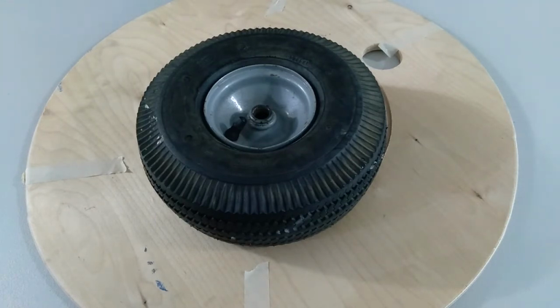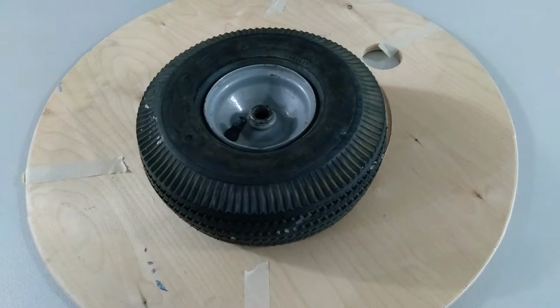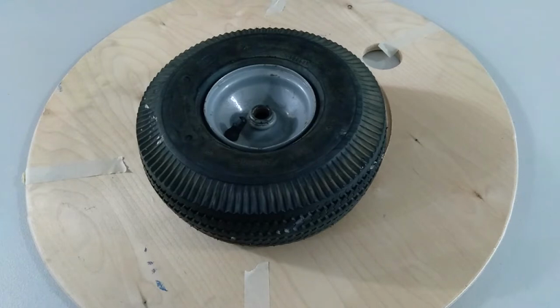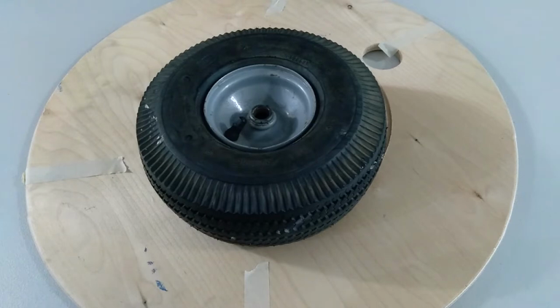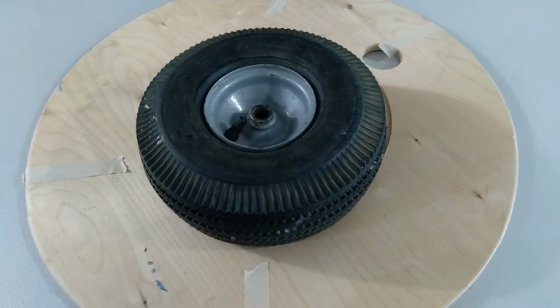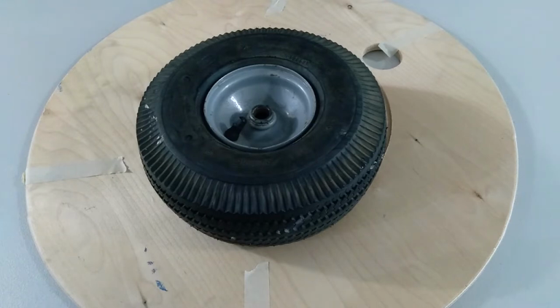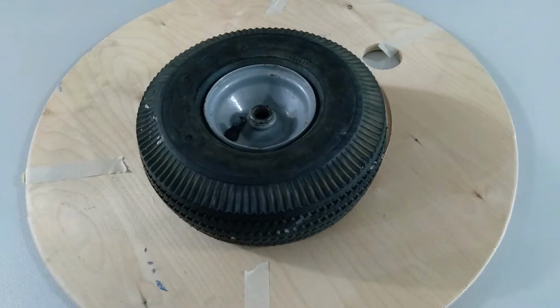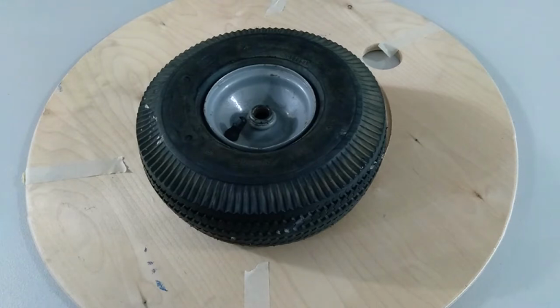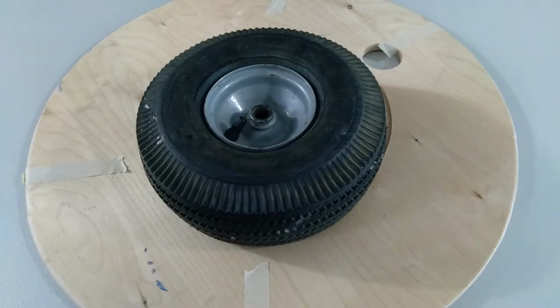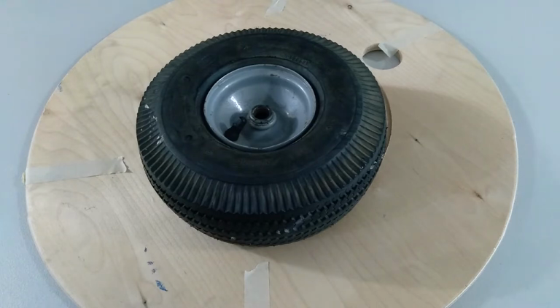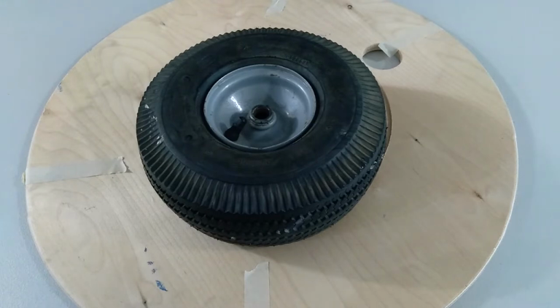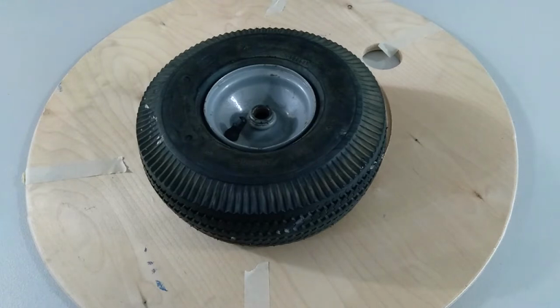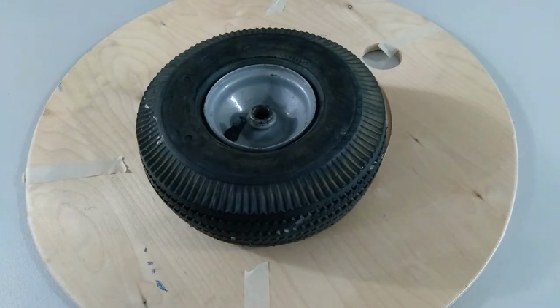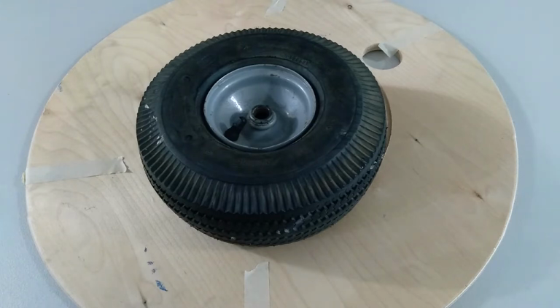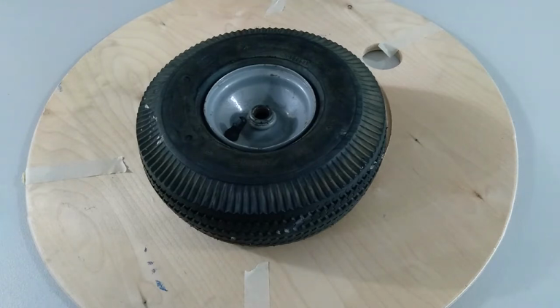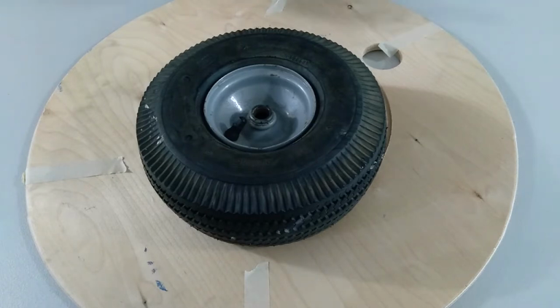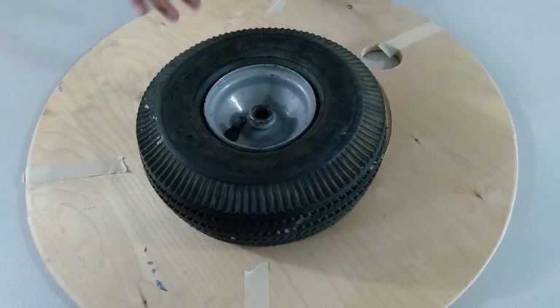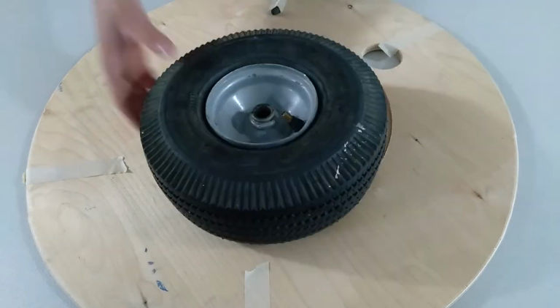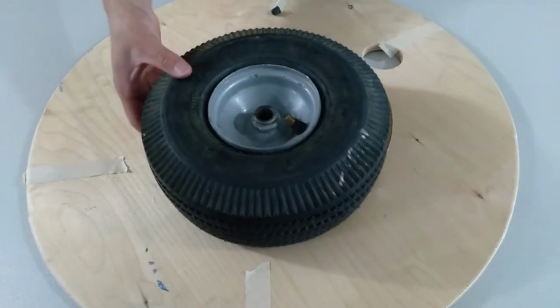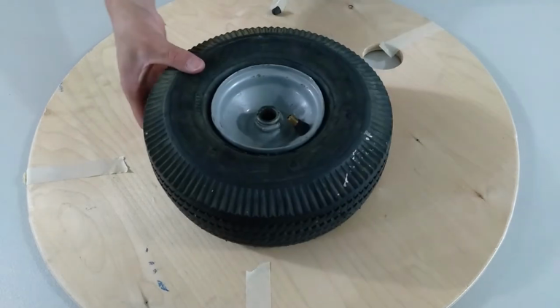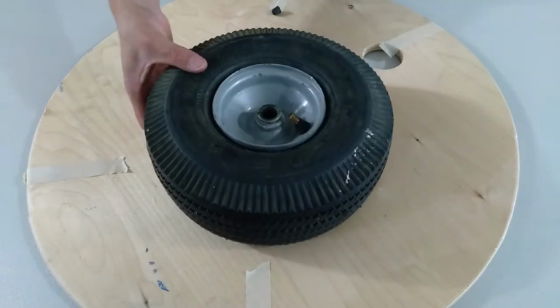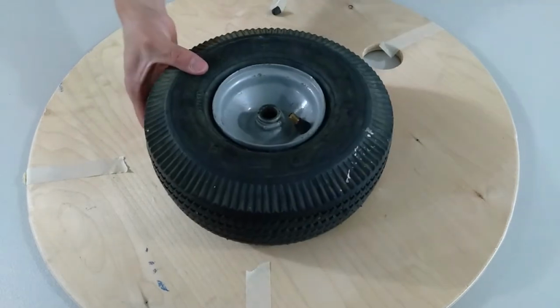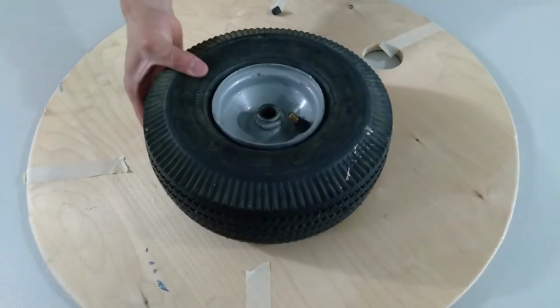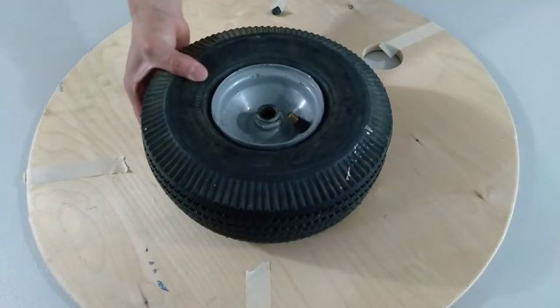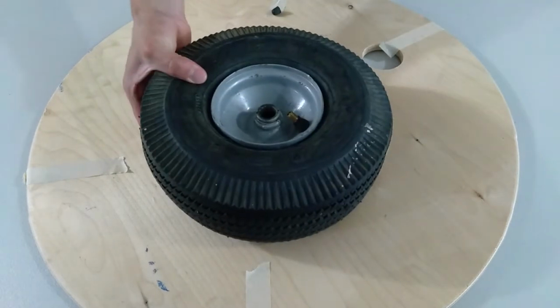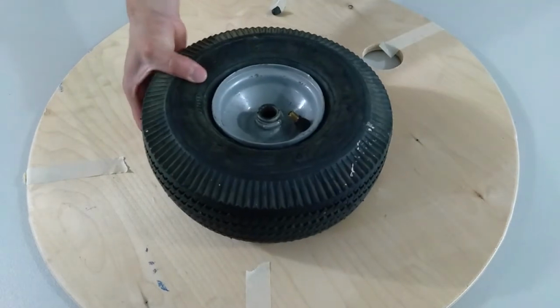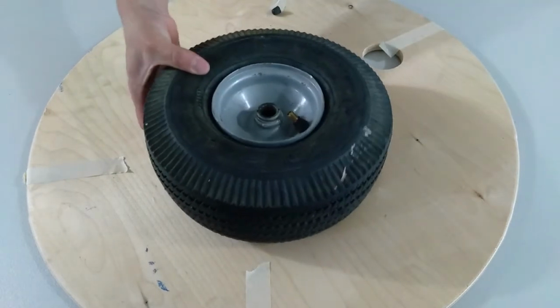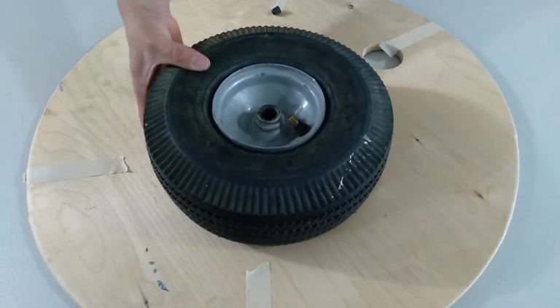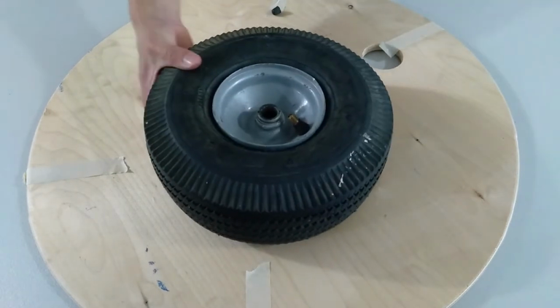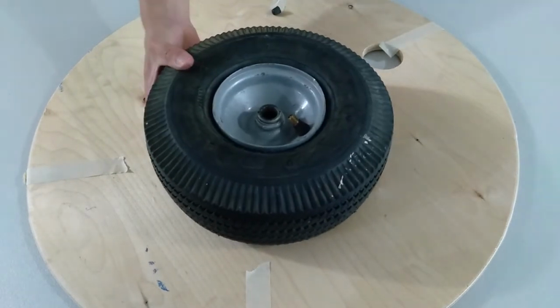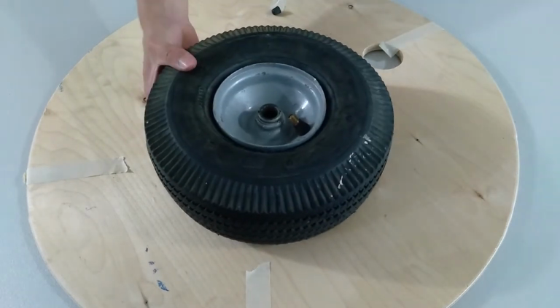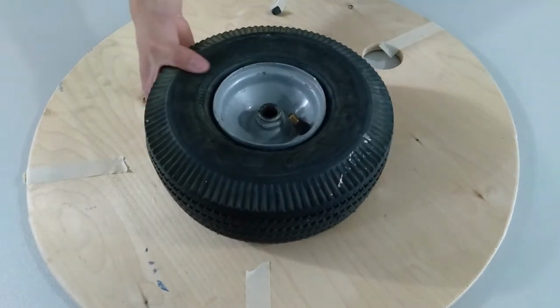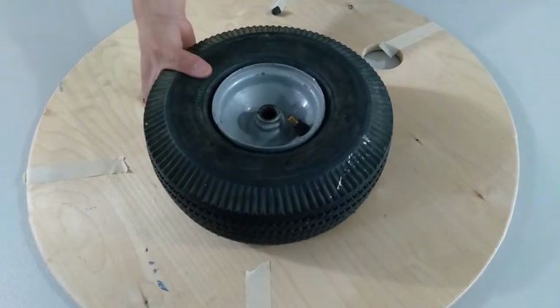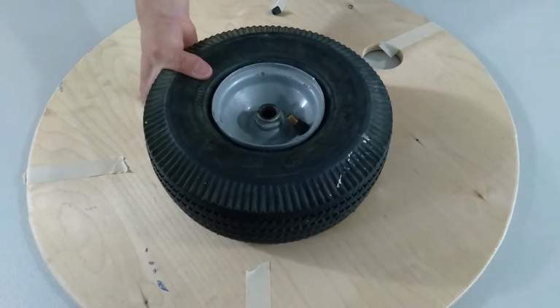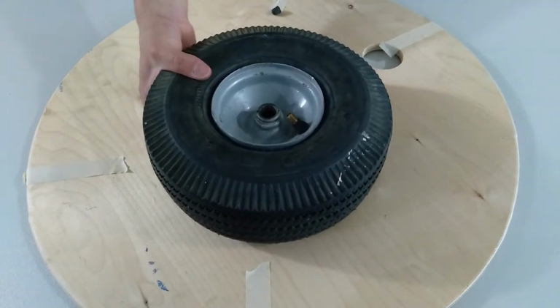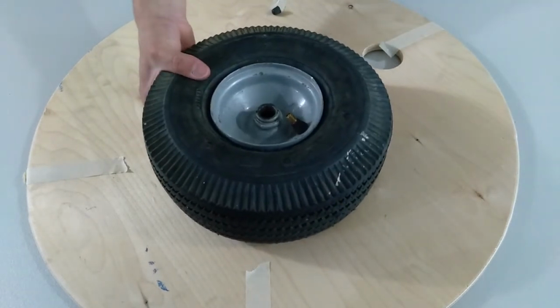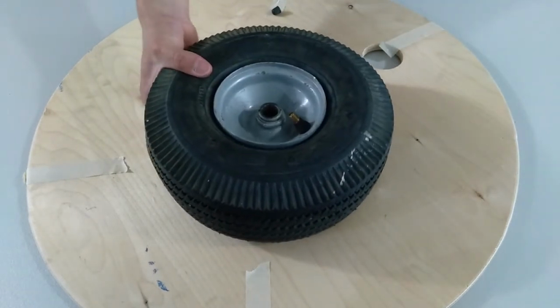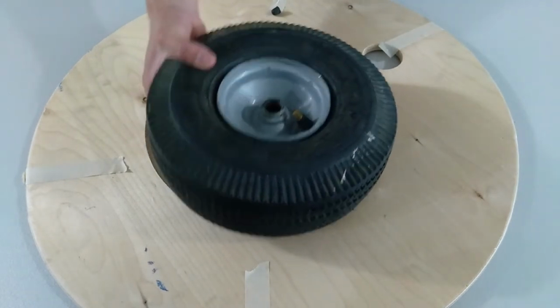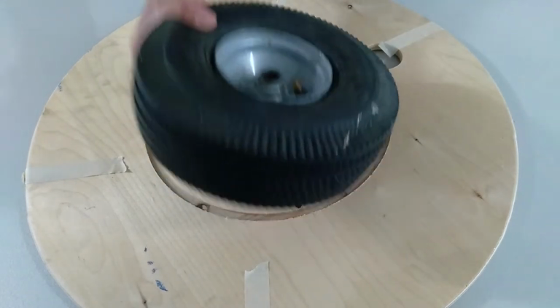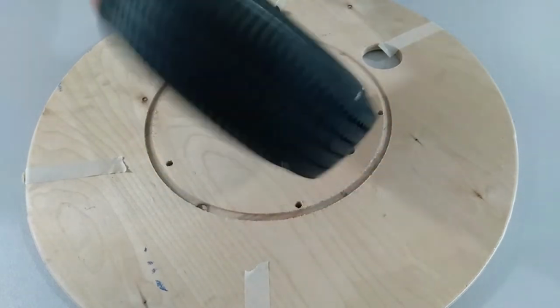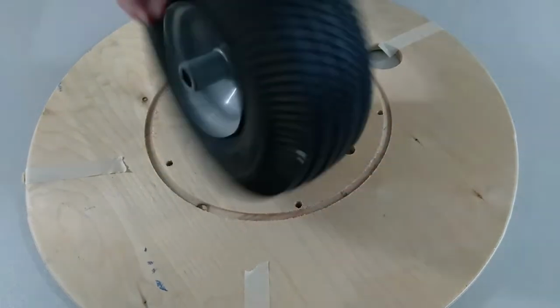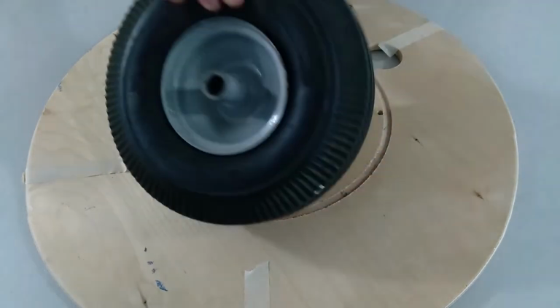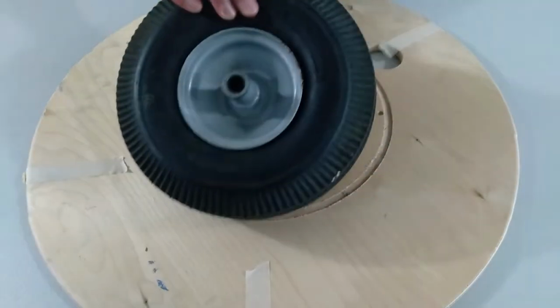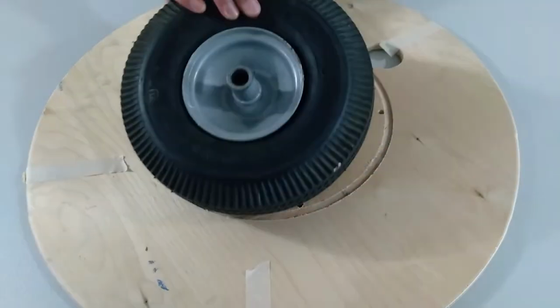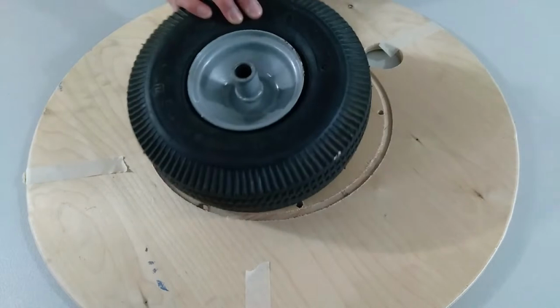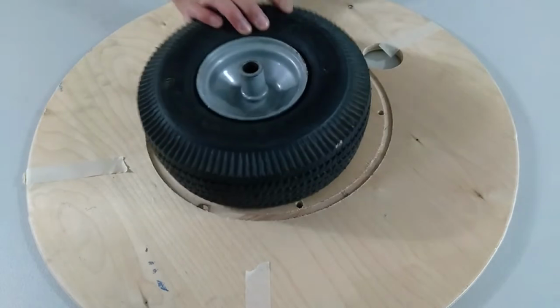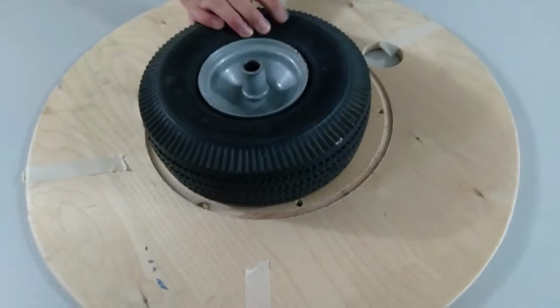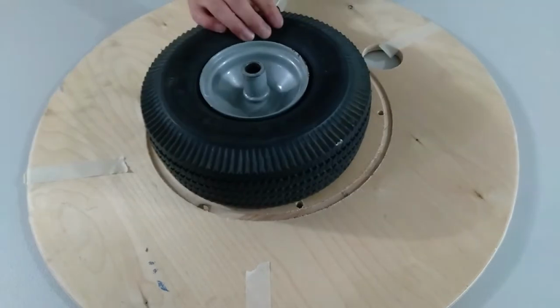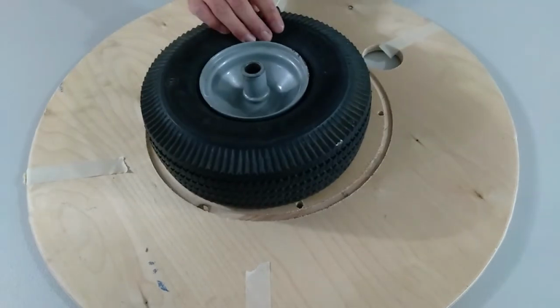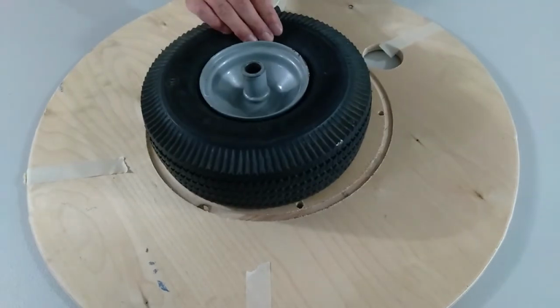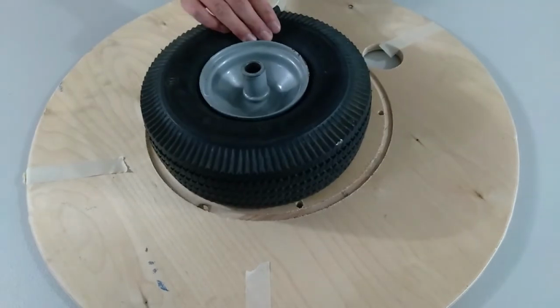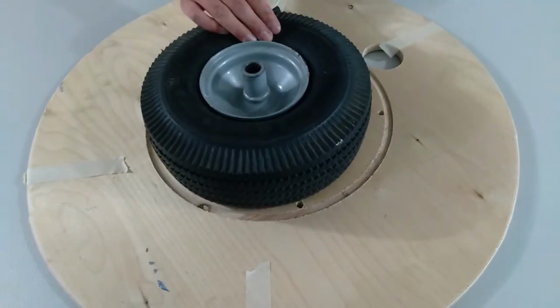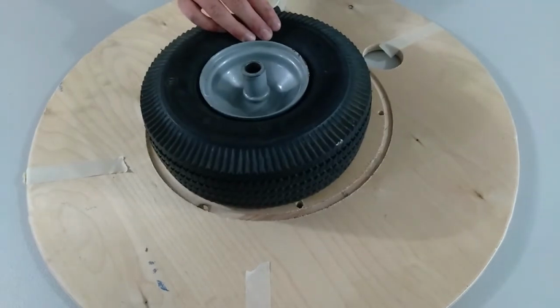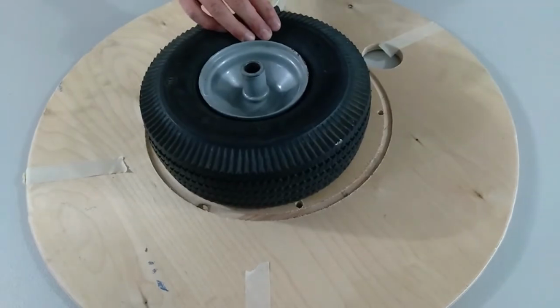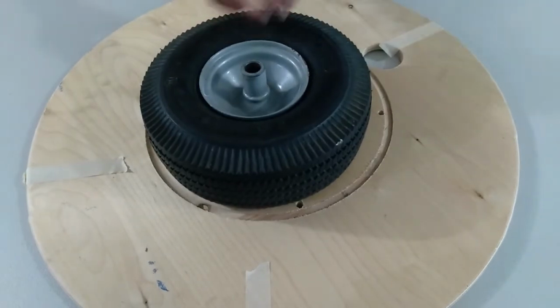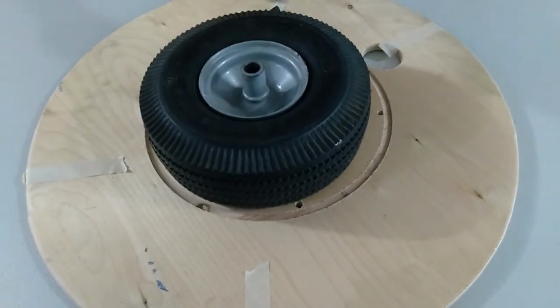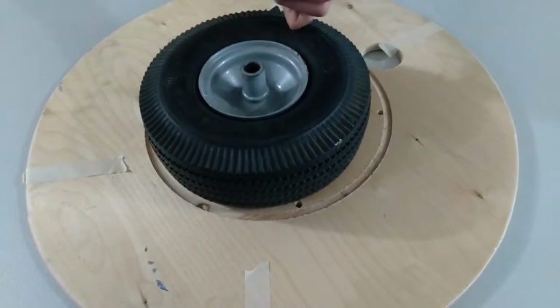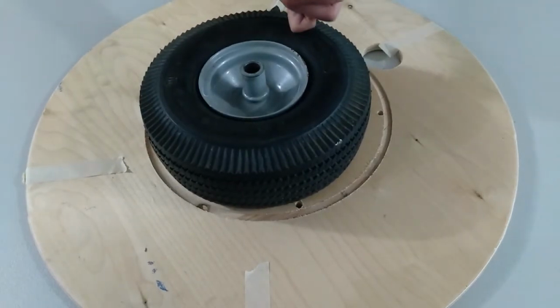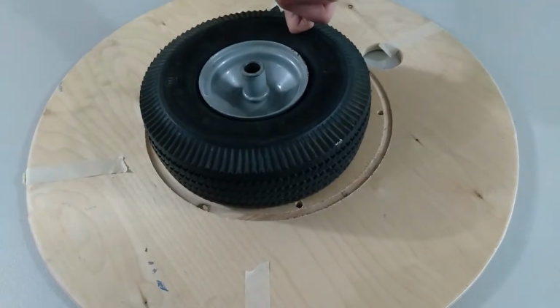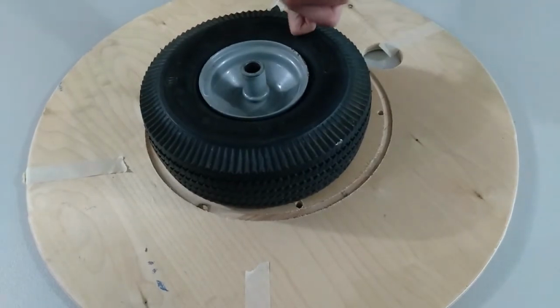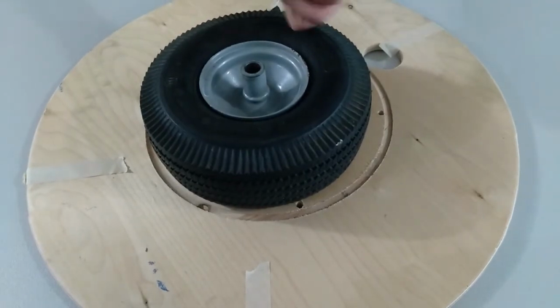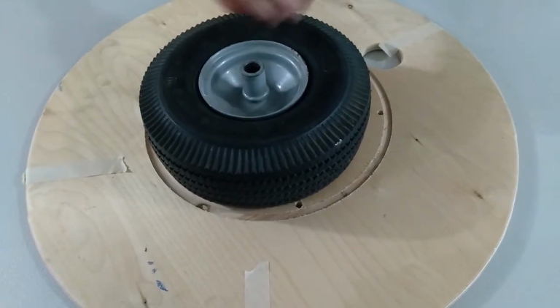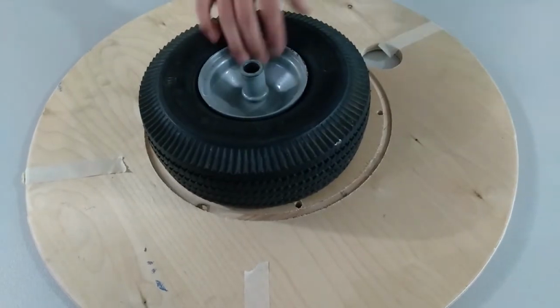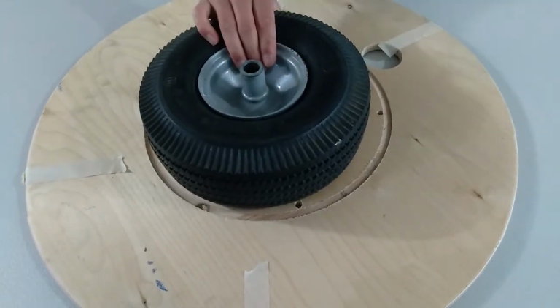Now without further ado, let's get into it. Alright, so this tire is deflated right now — as you can tell, it's got no air in it.